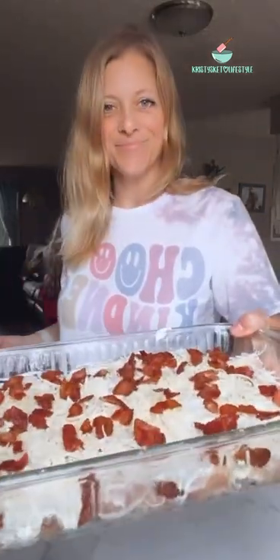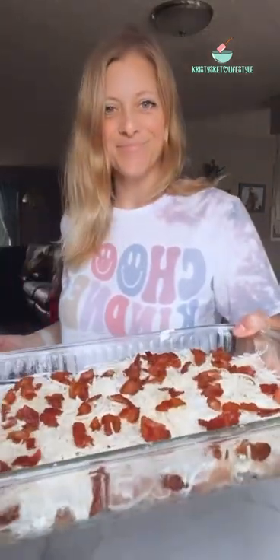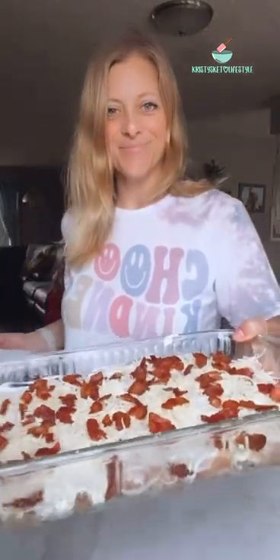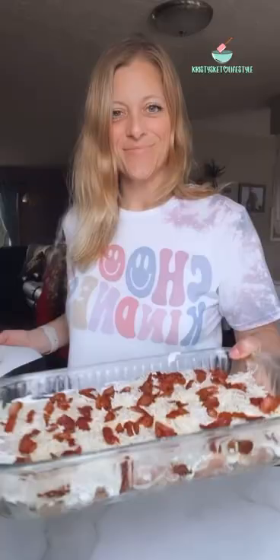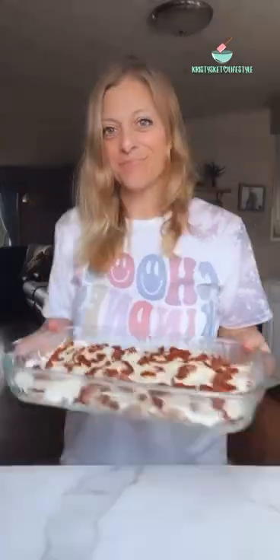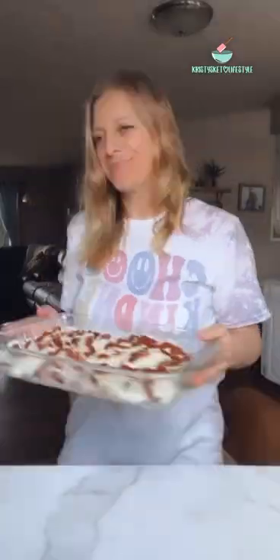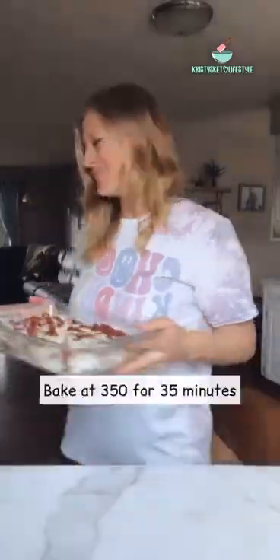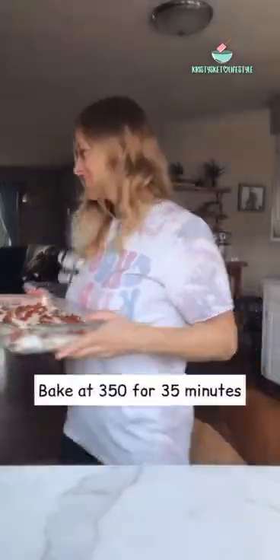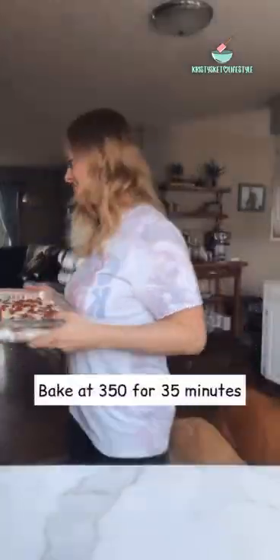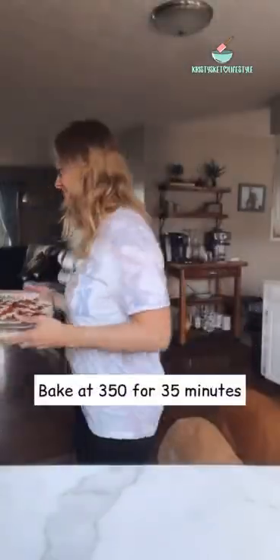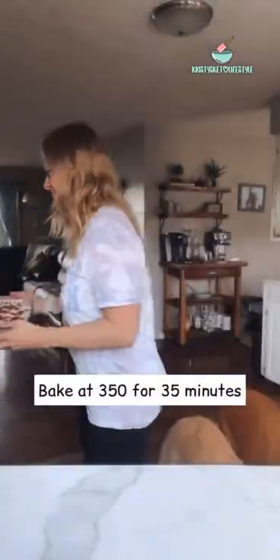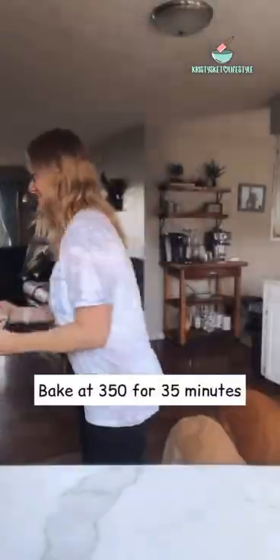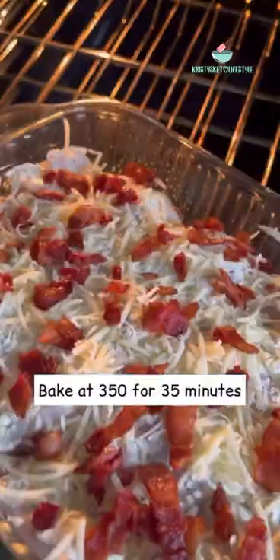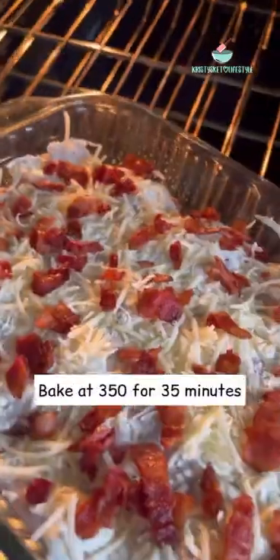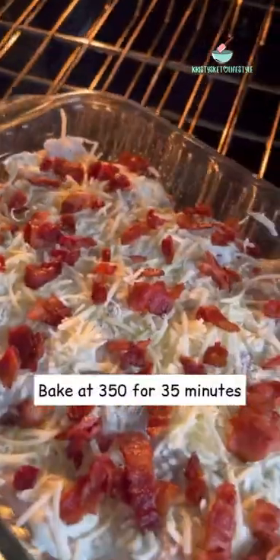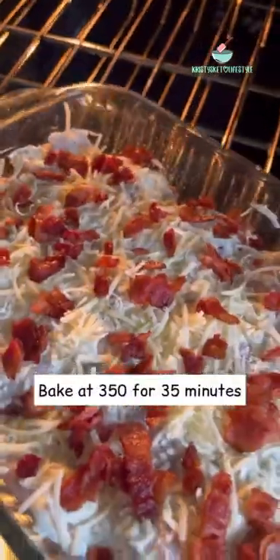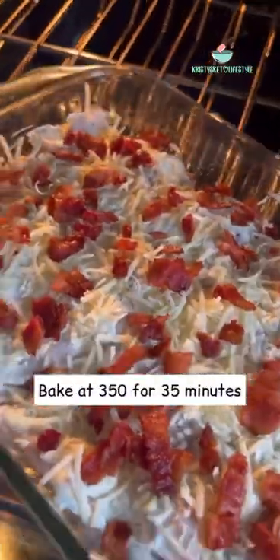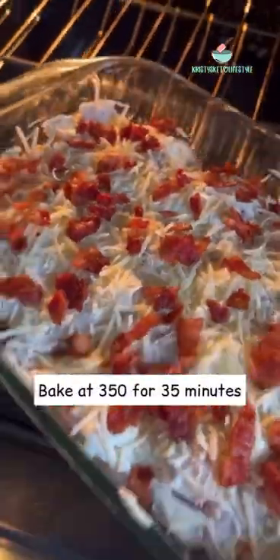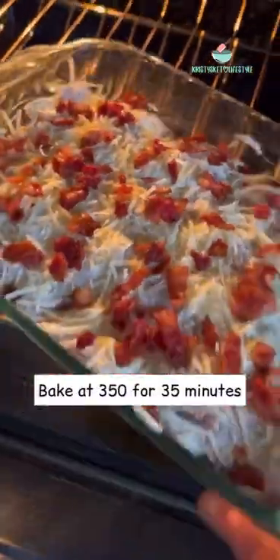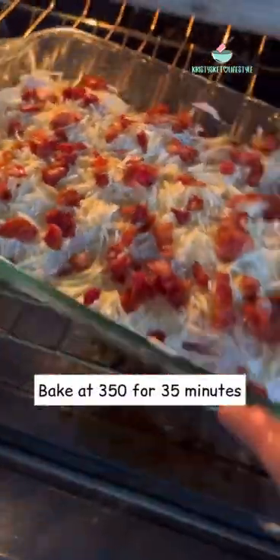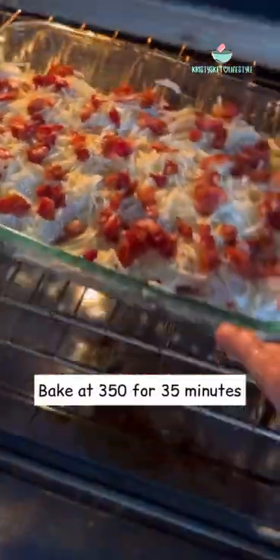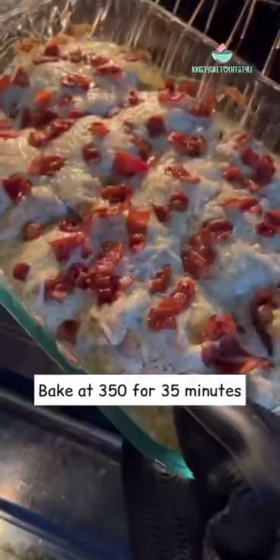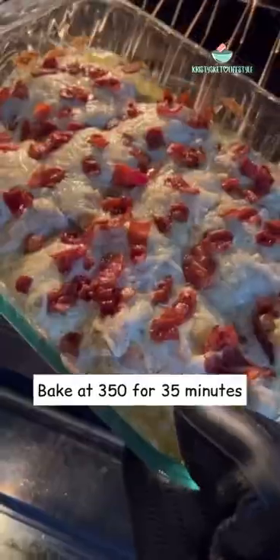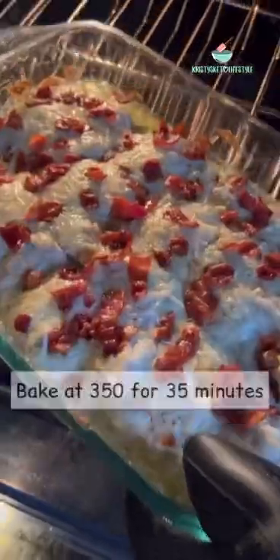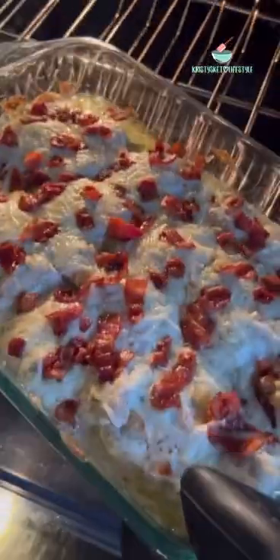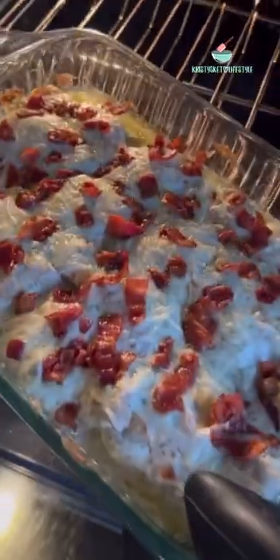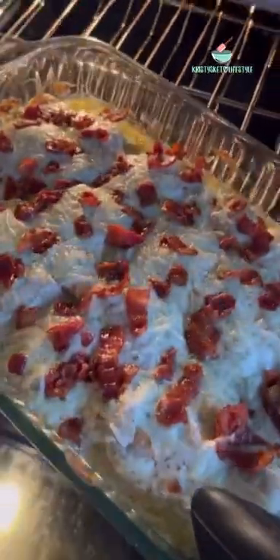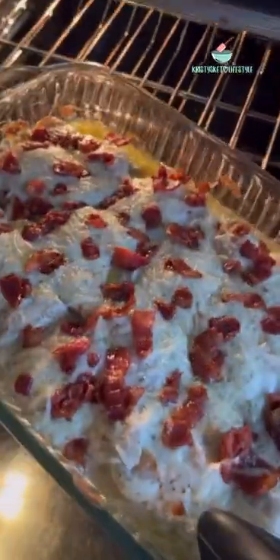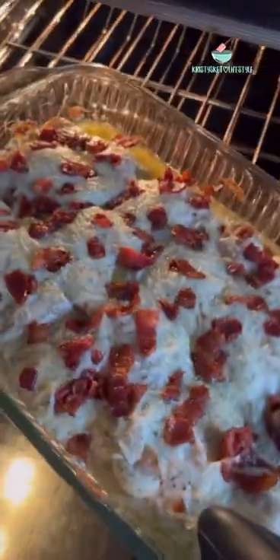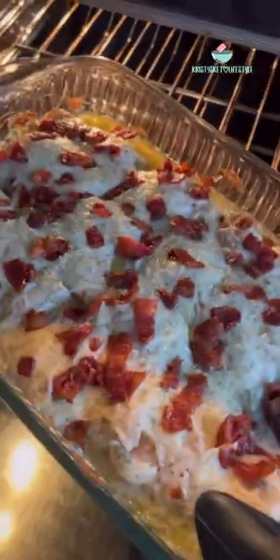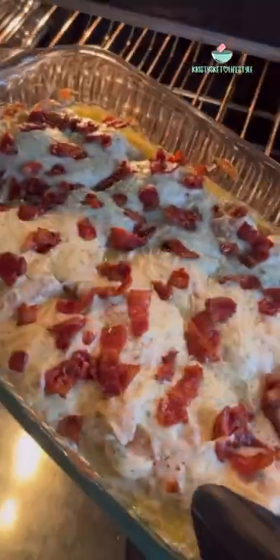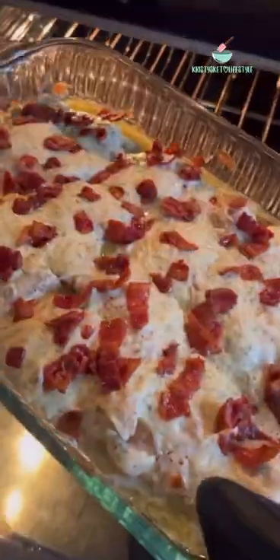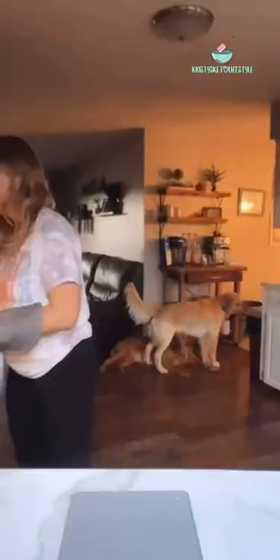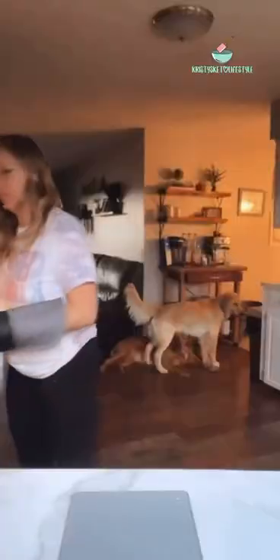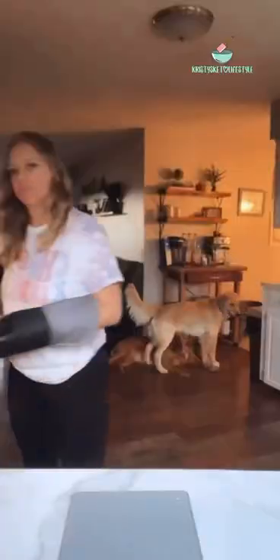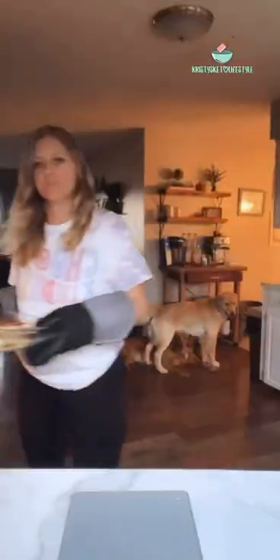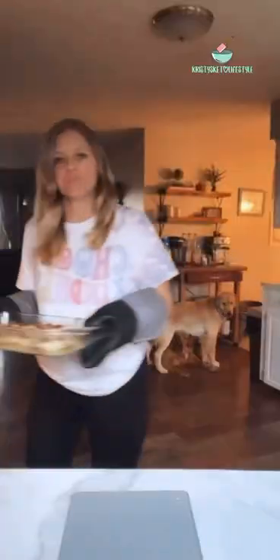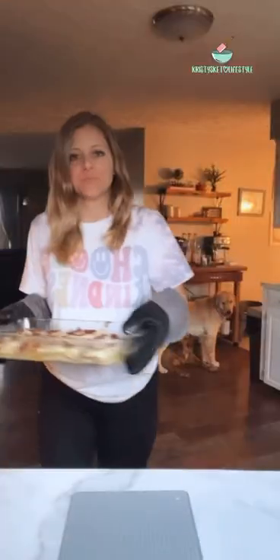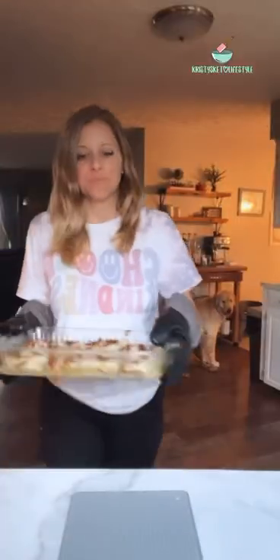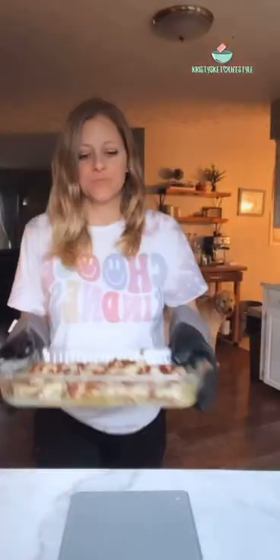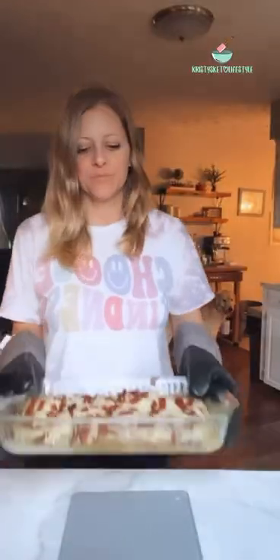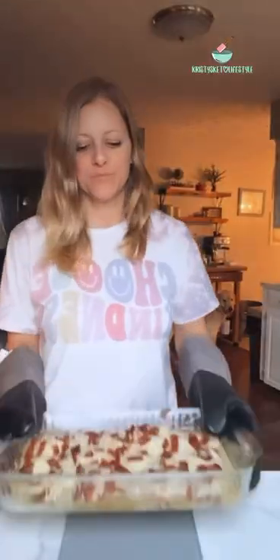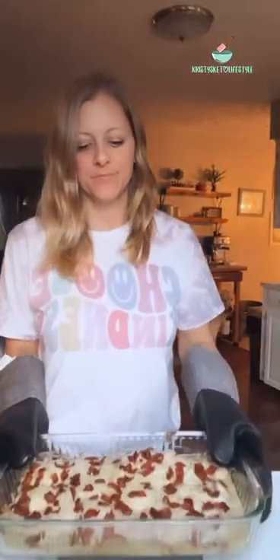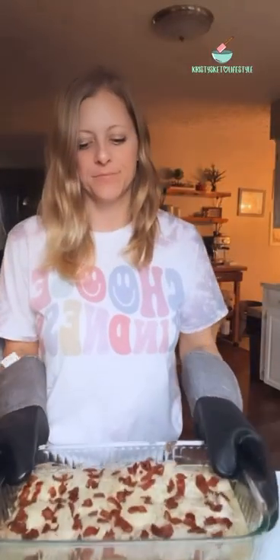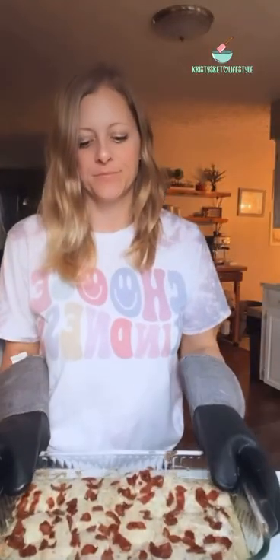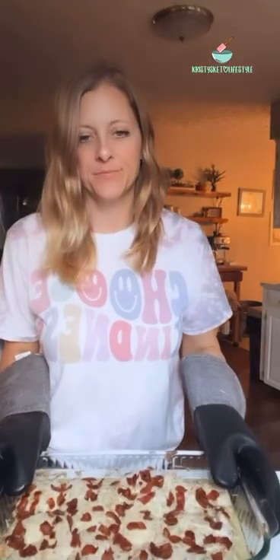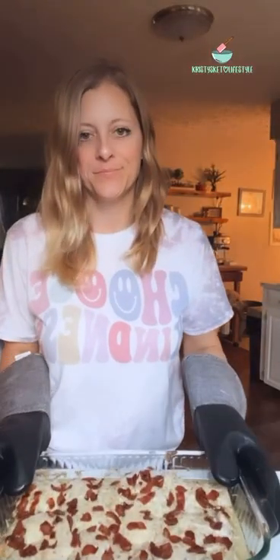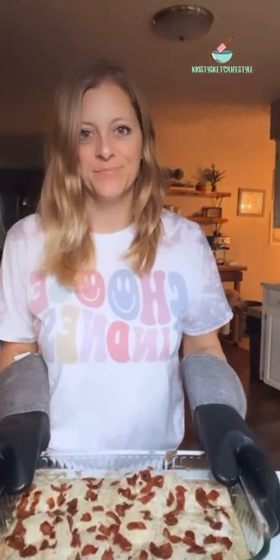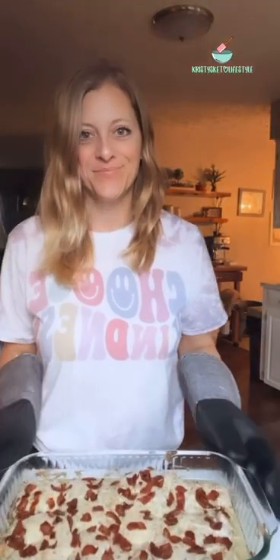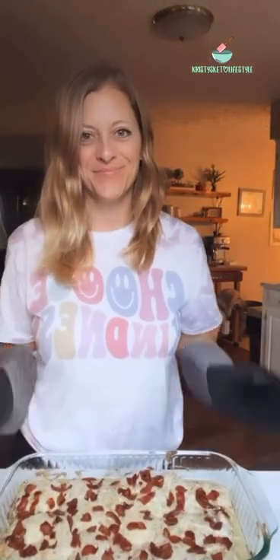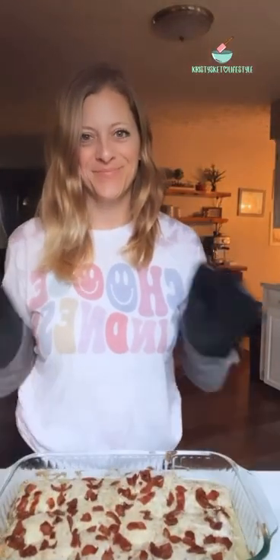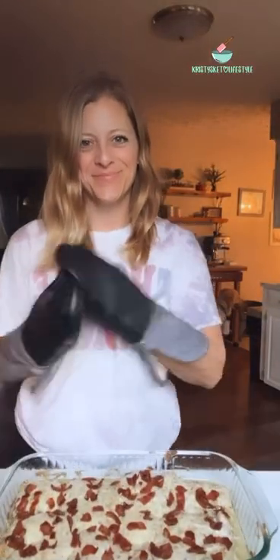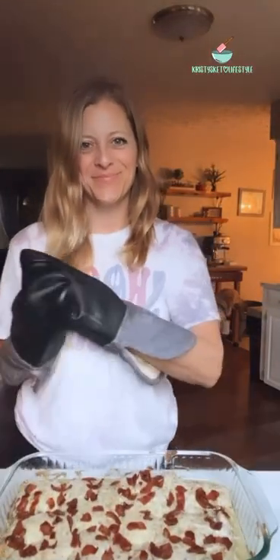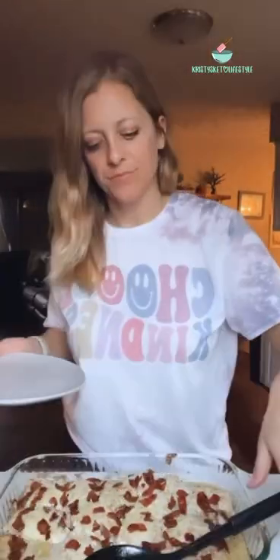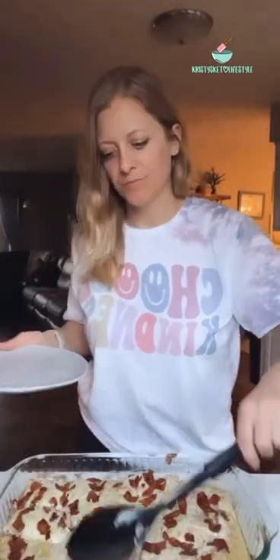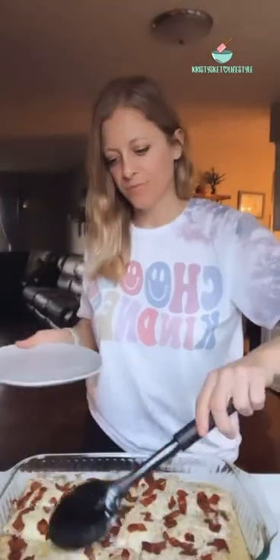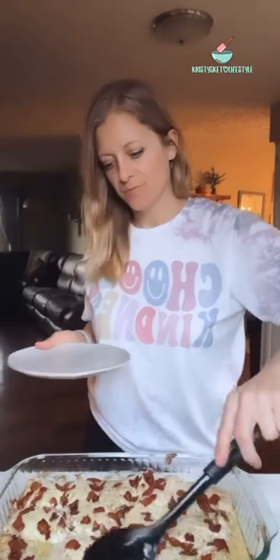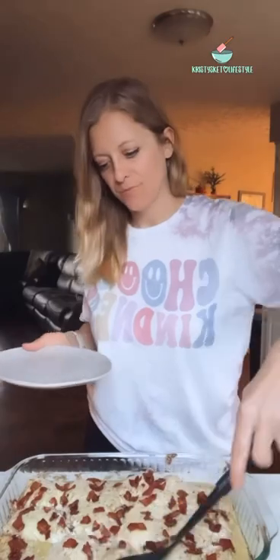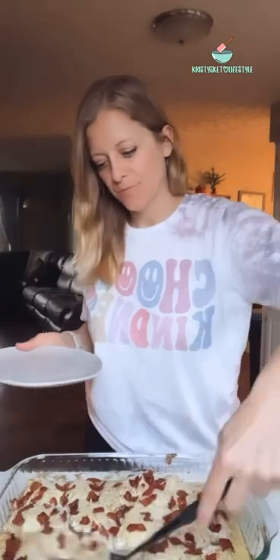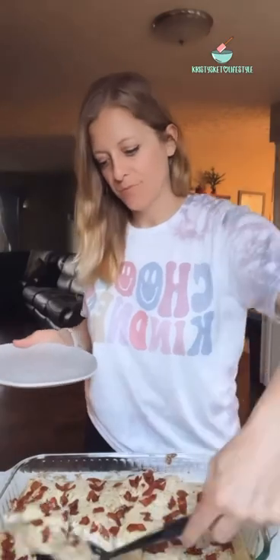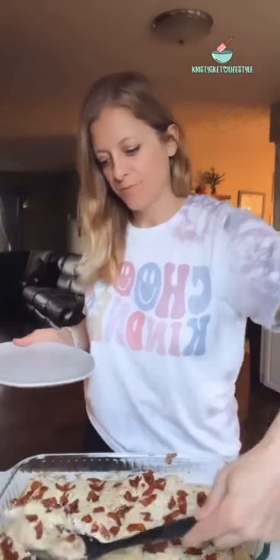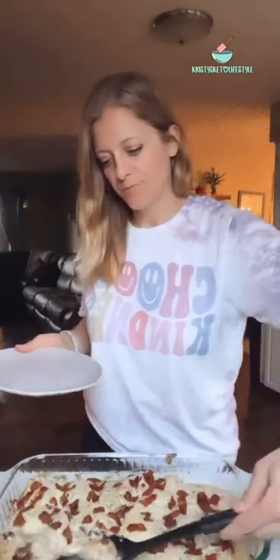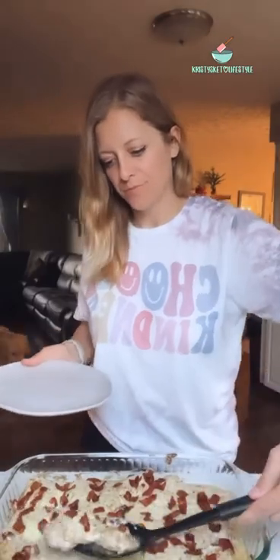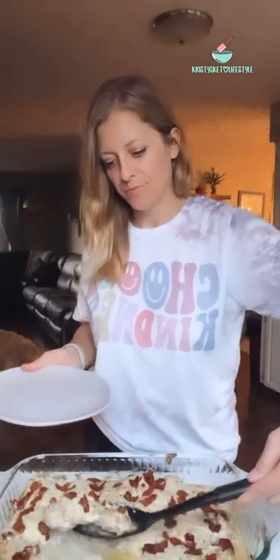The chicken turned out so juicy and delicious. We ate ours with a side of roasted summer squash.